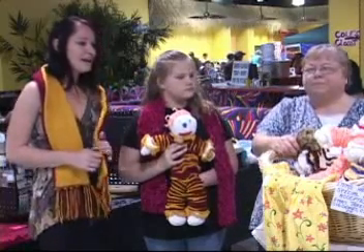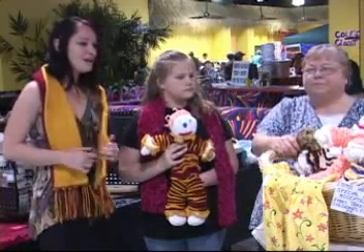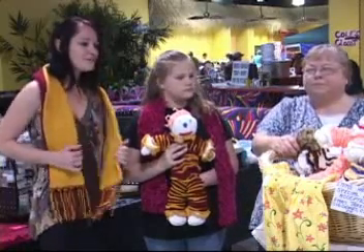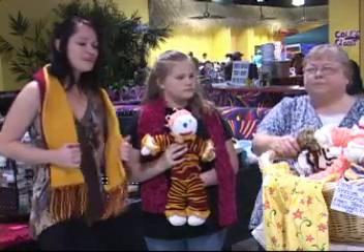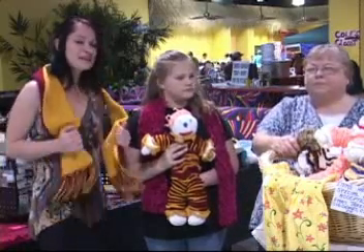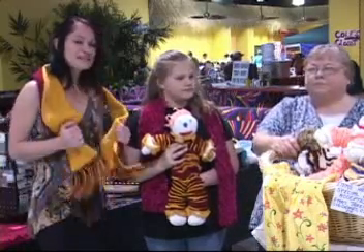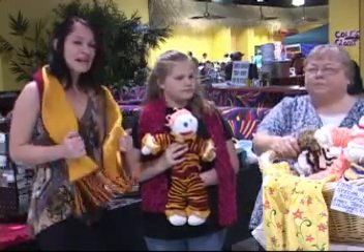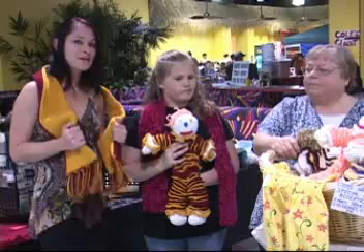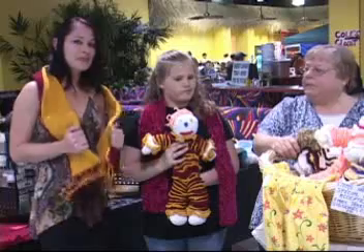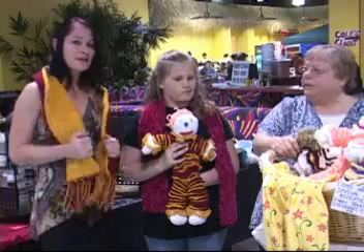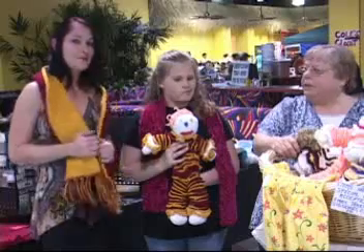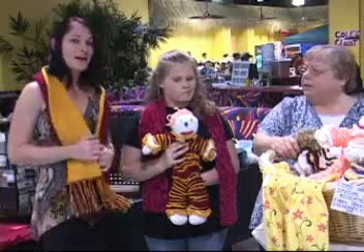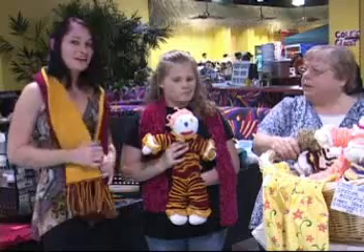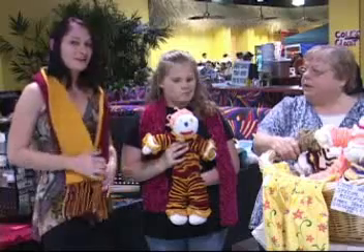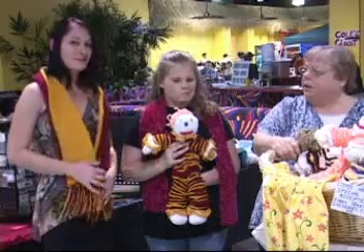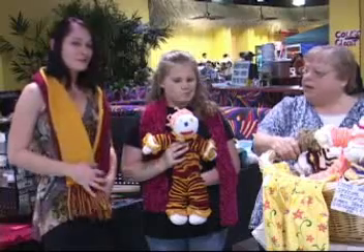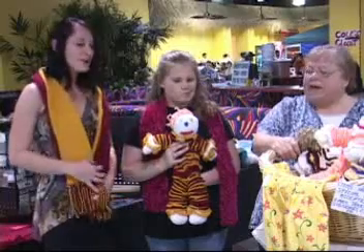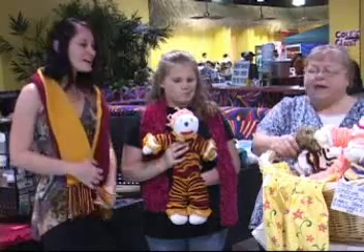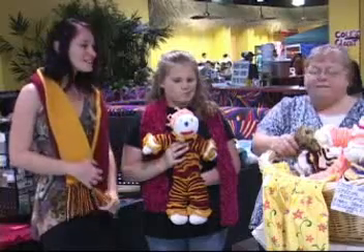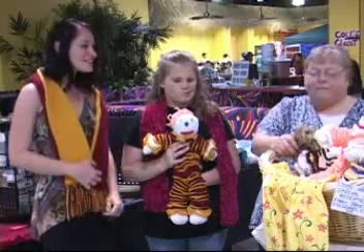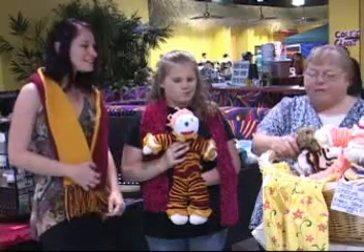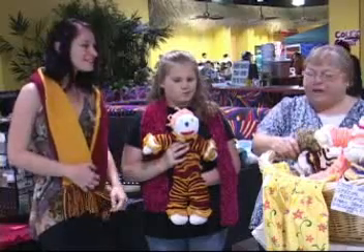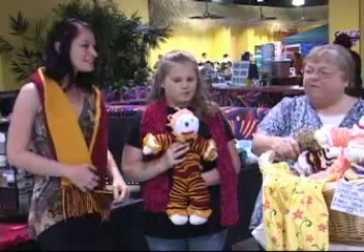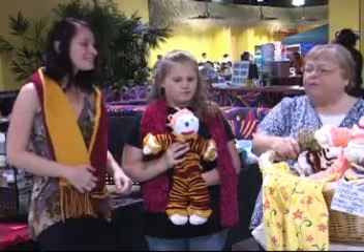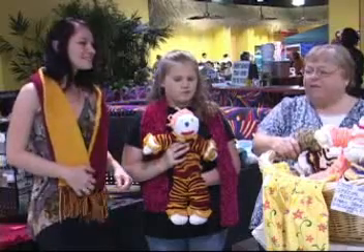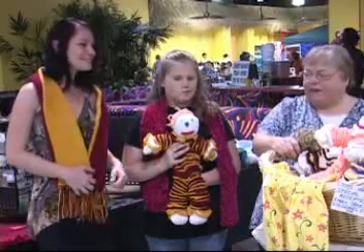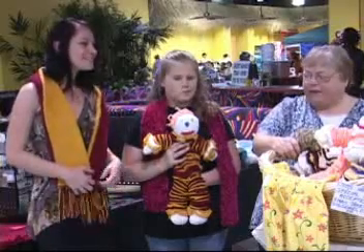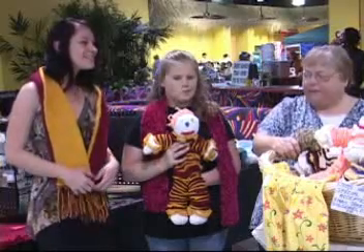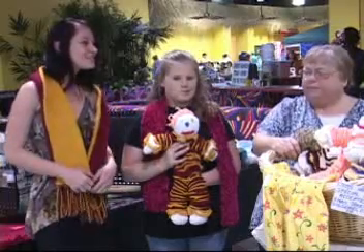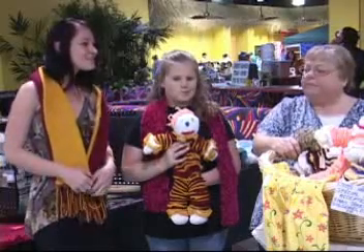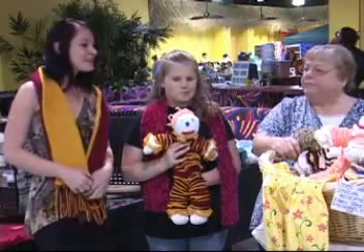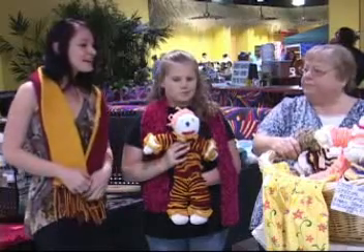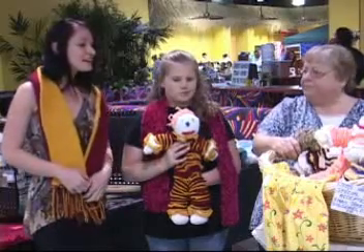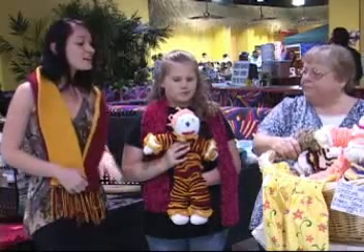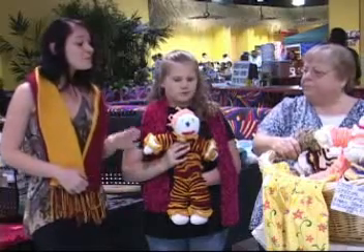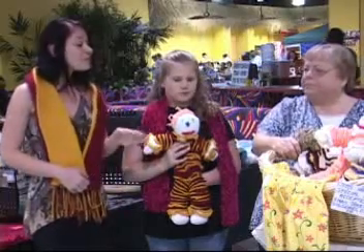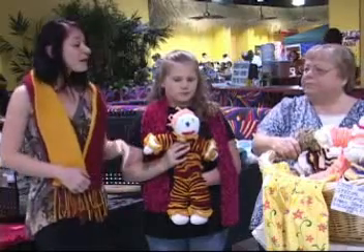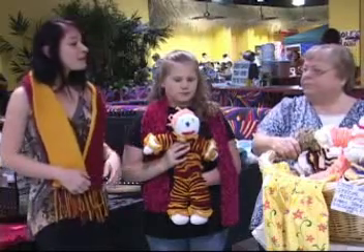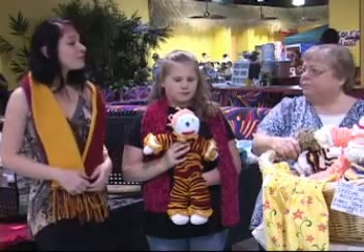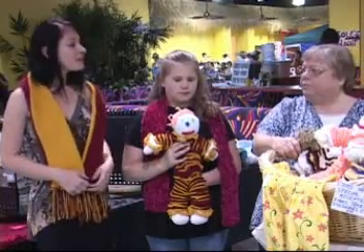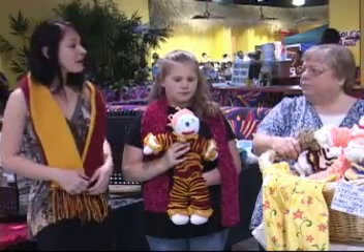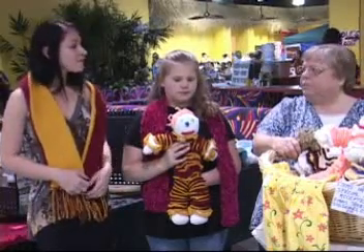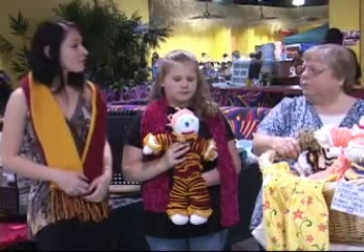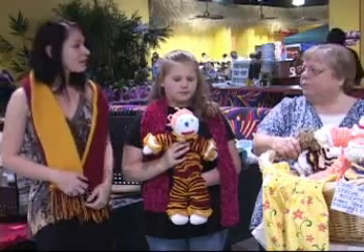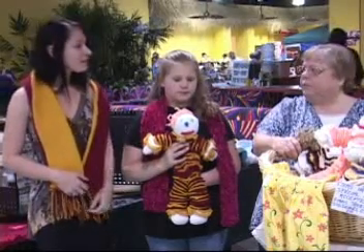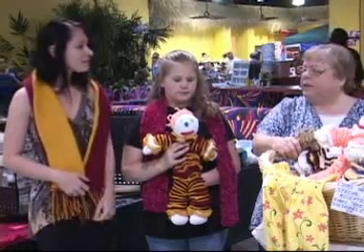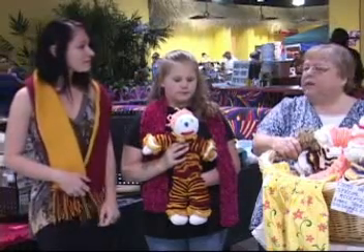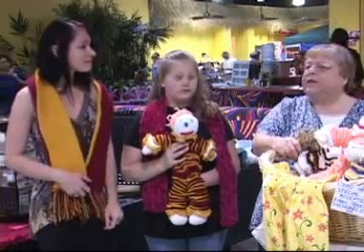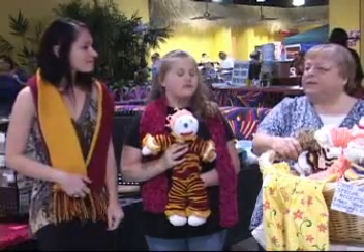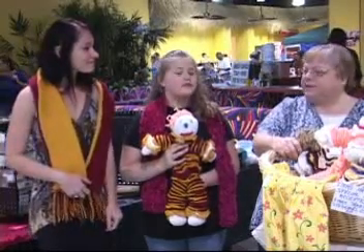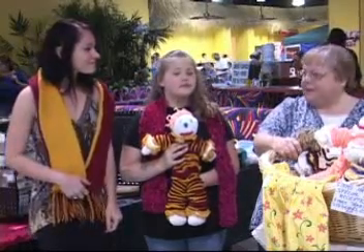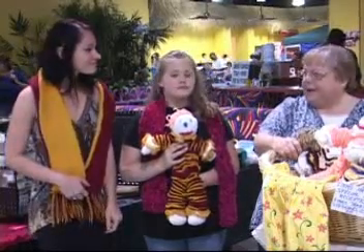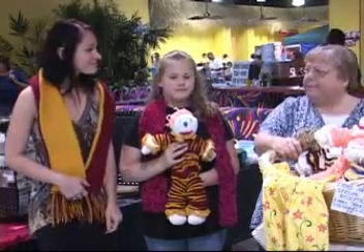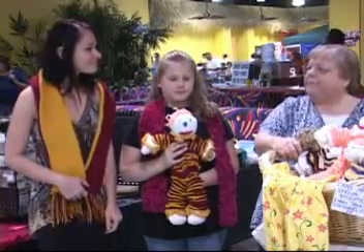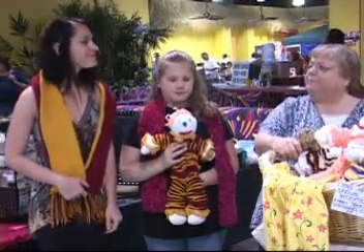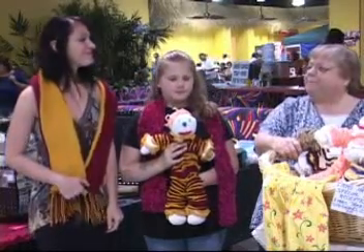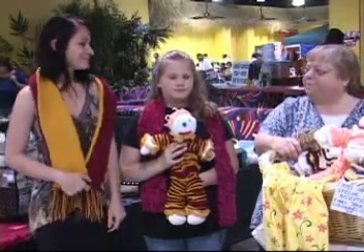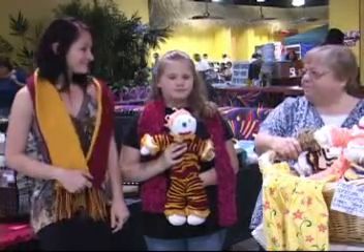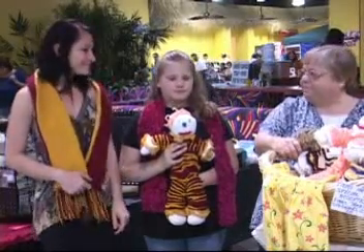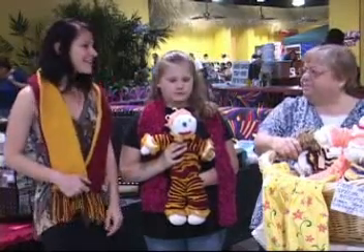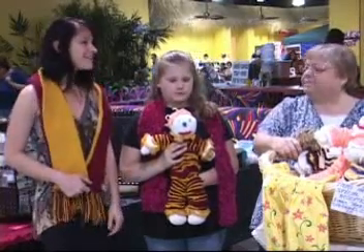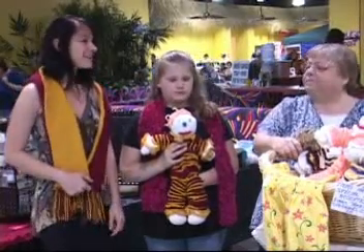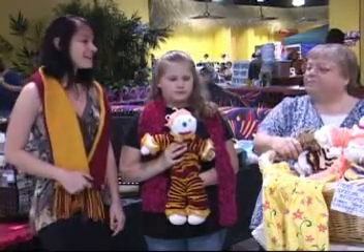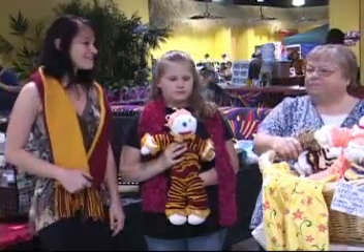Everything is handmade by you, correct? Everything. Can we find you here every week? Yes, ma'am.